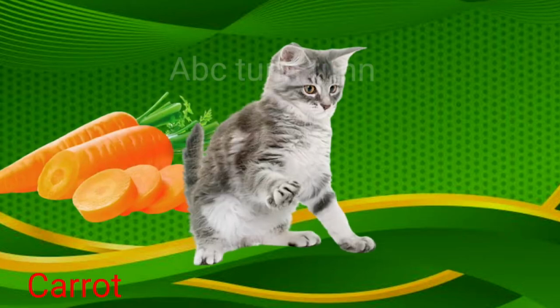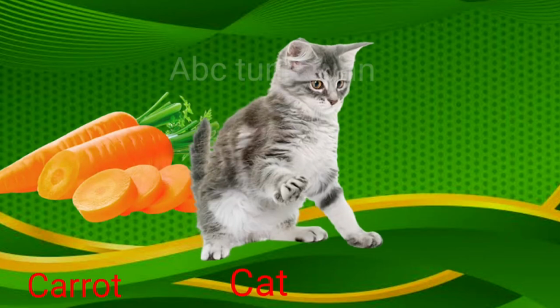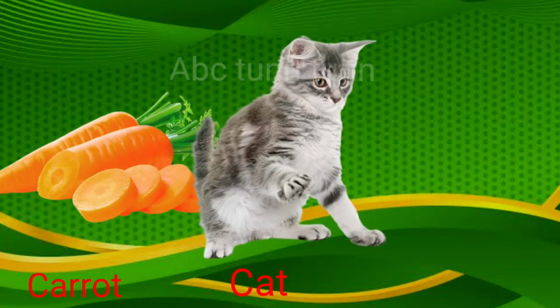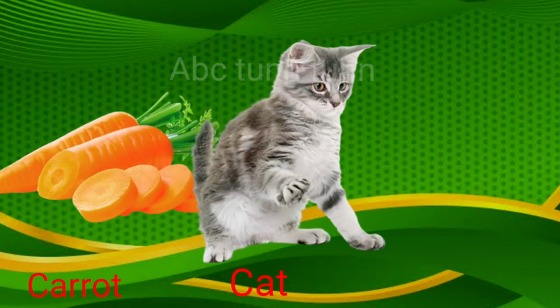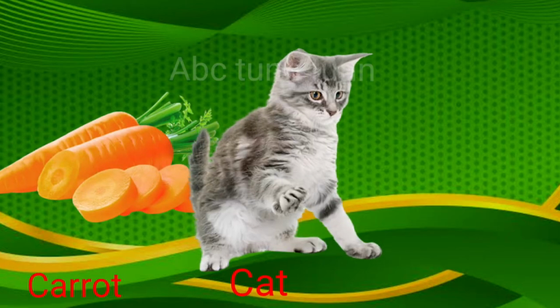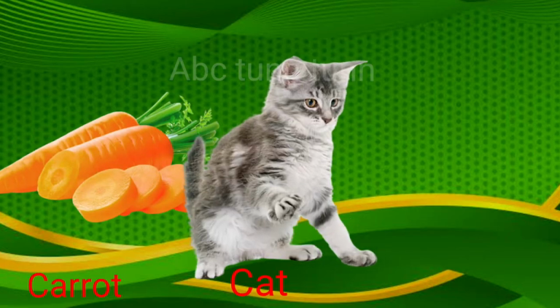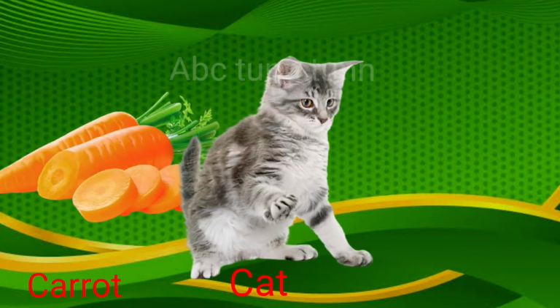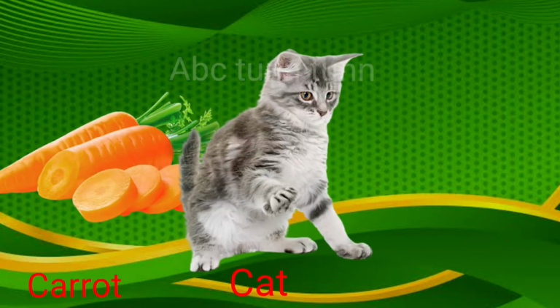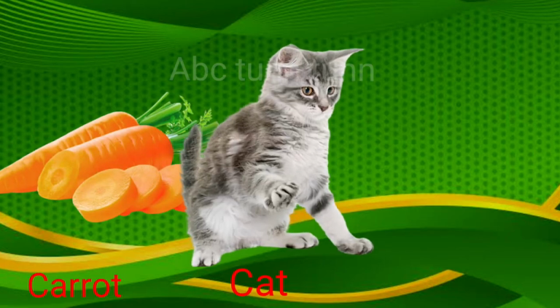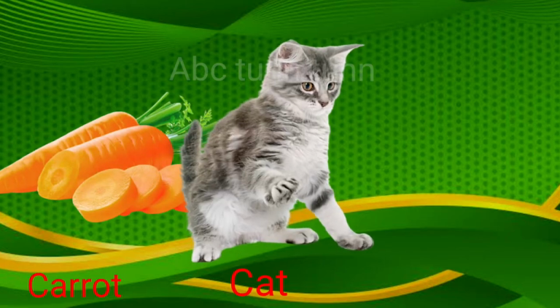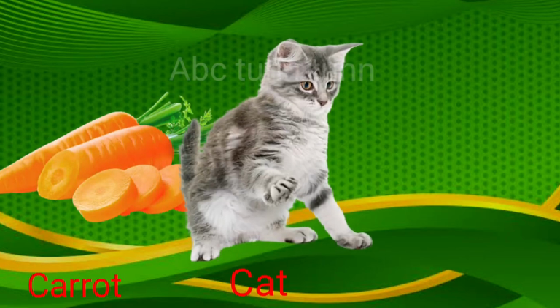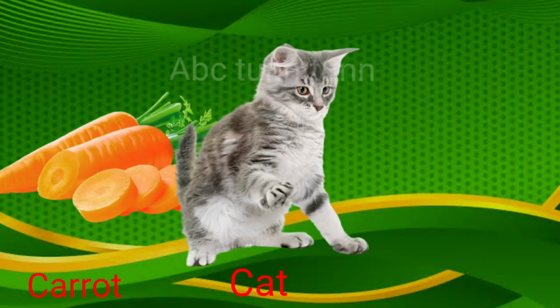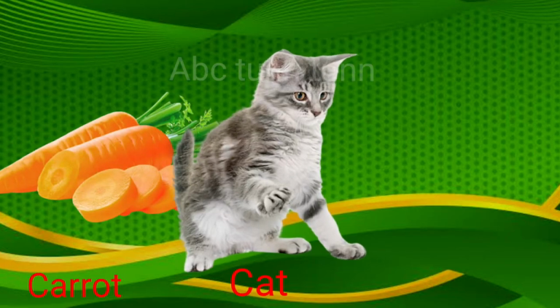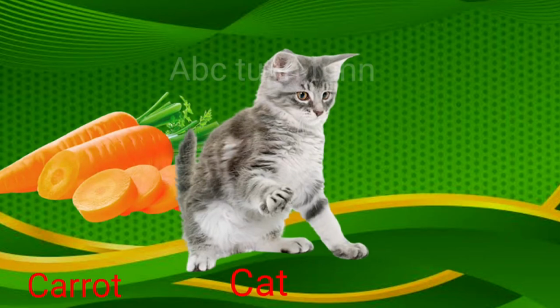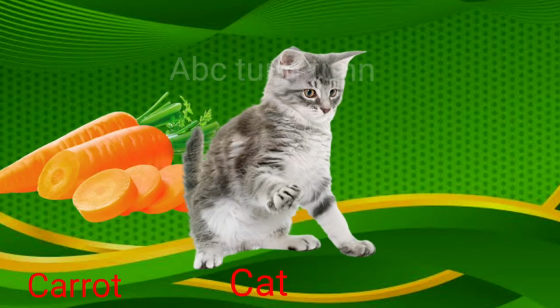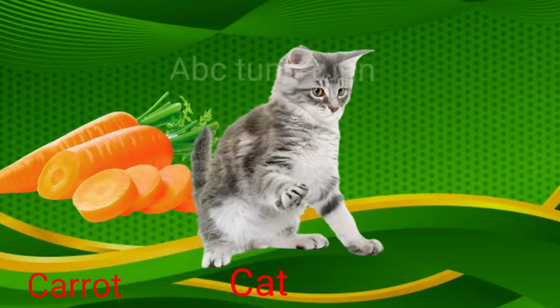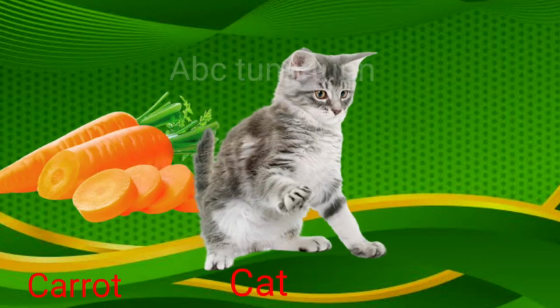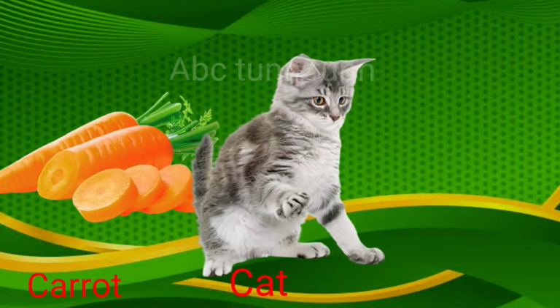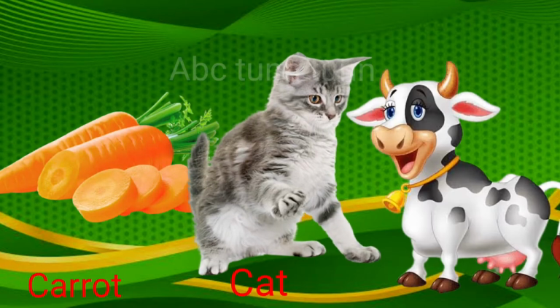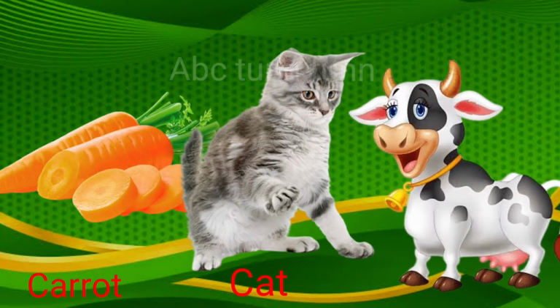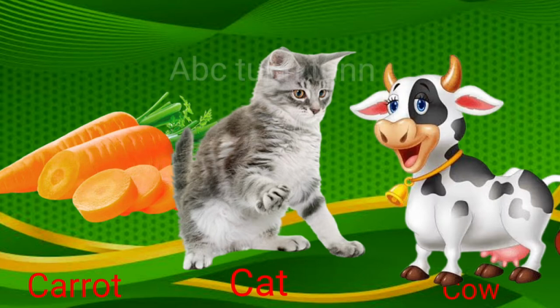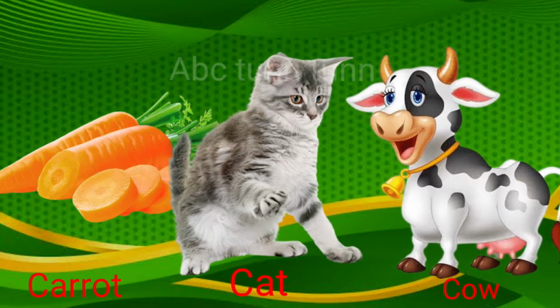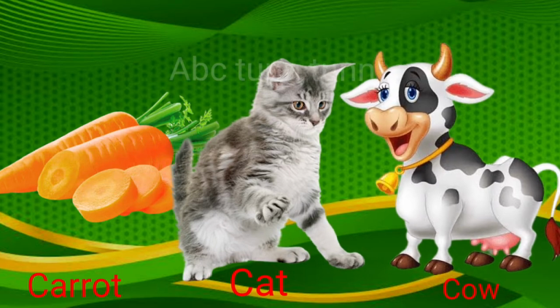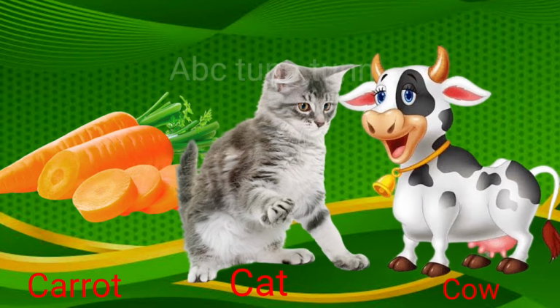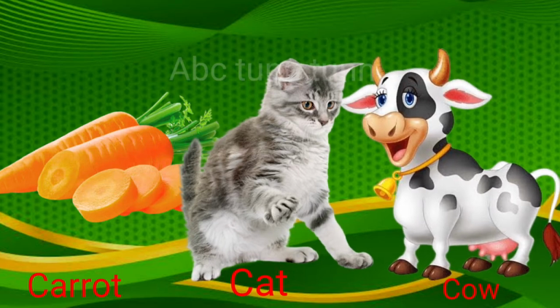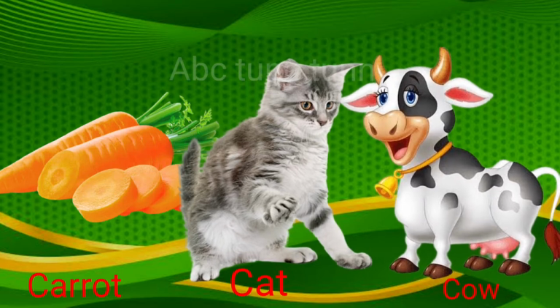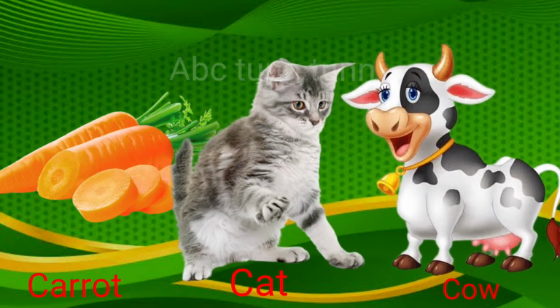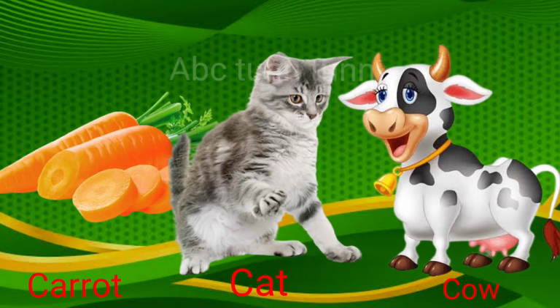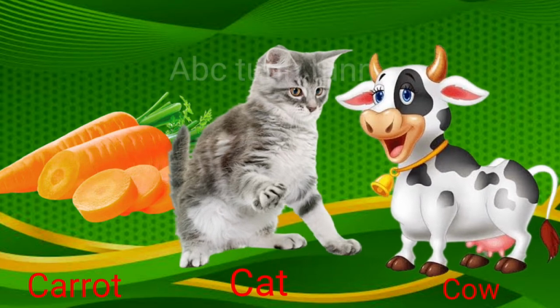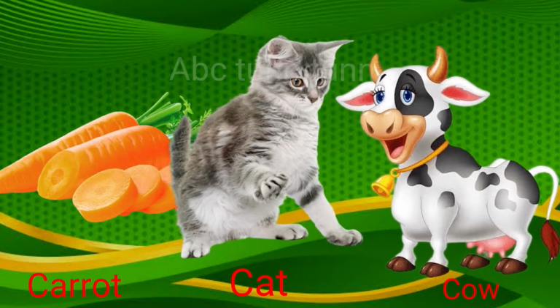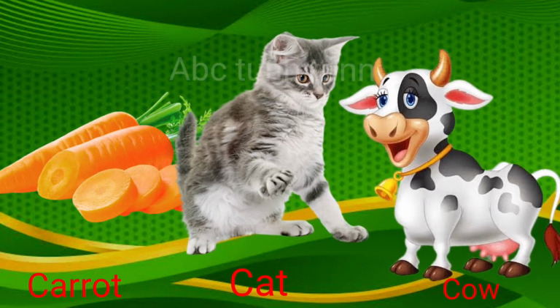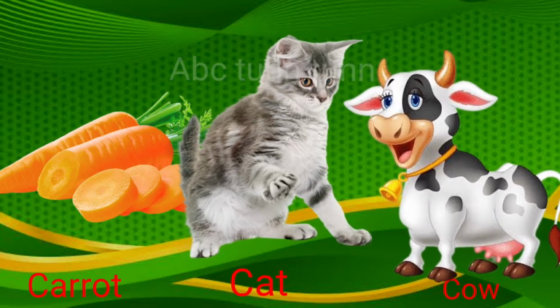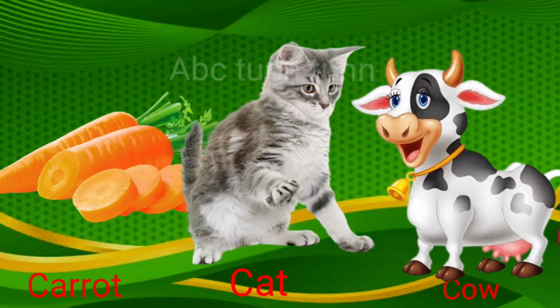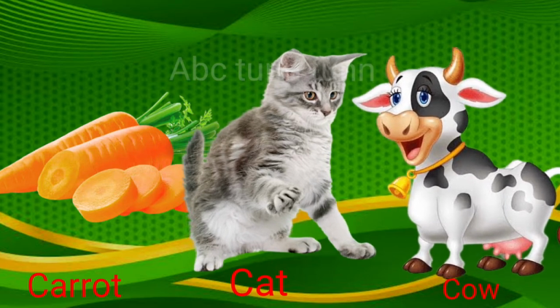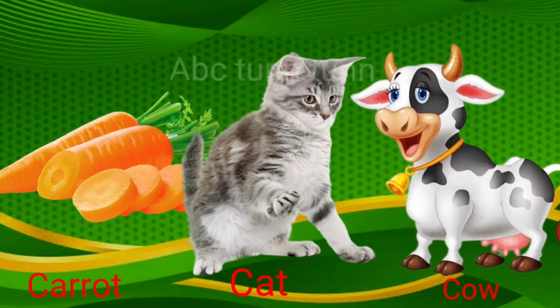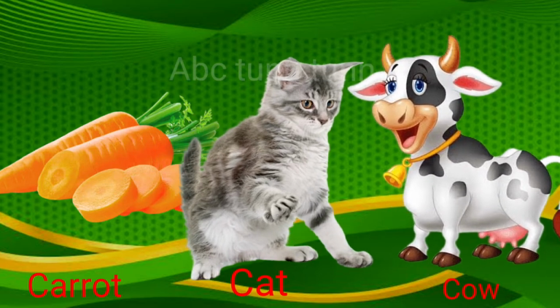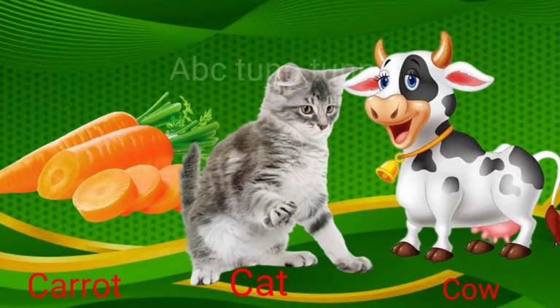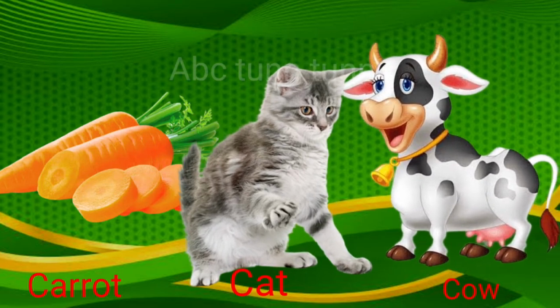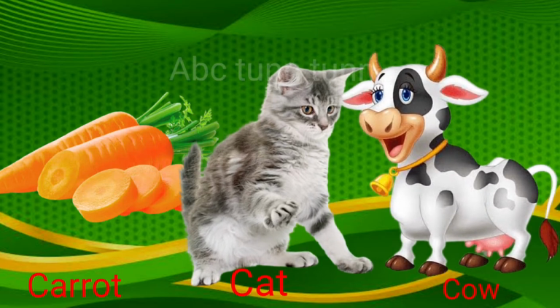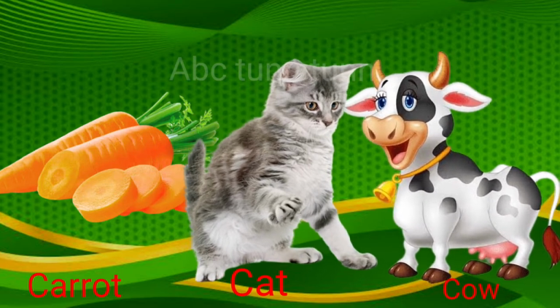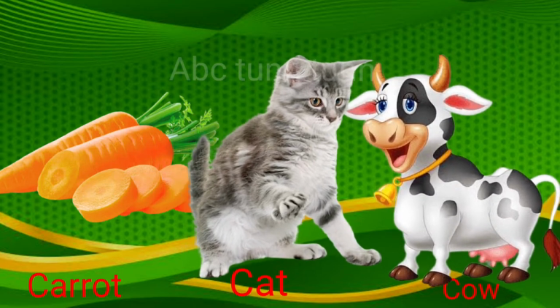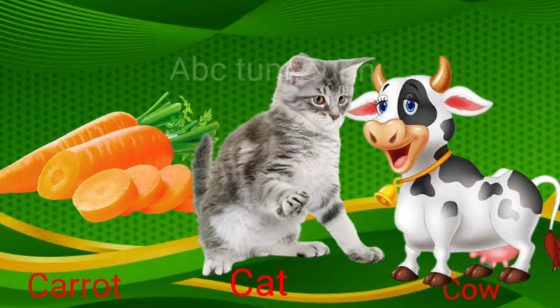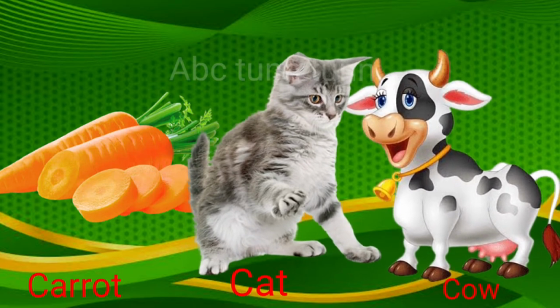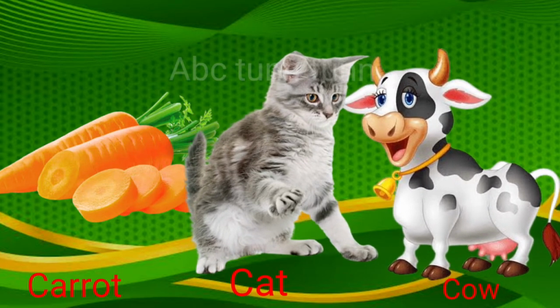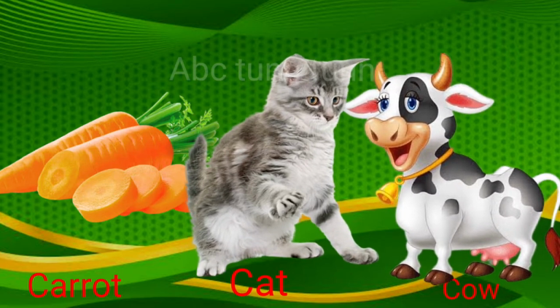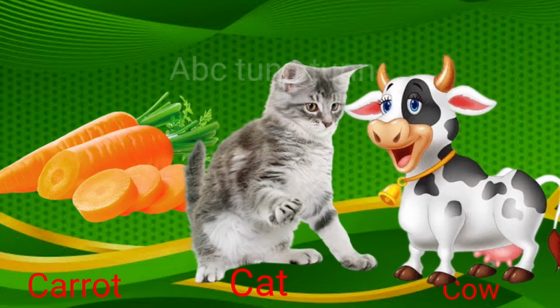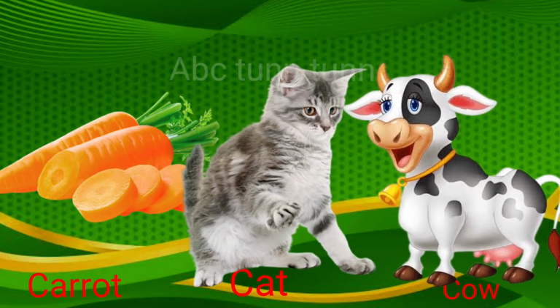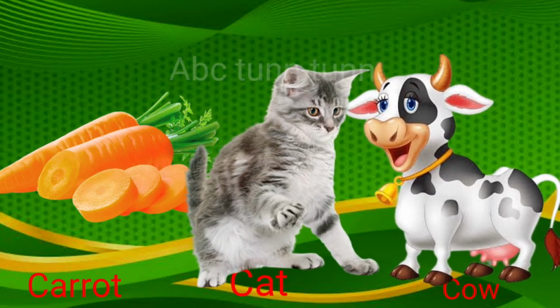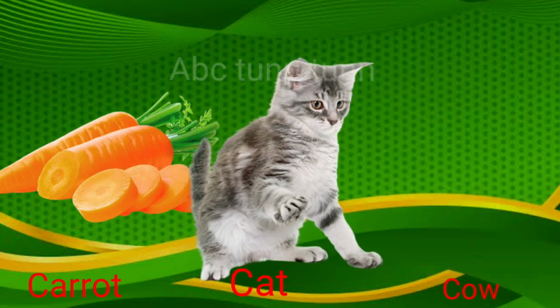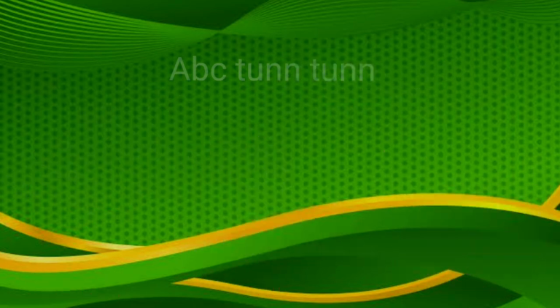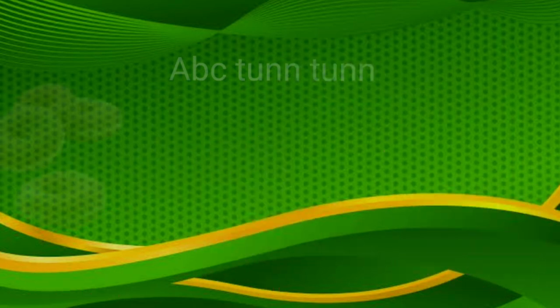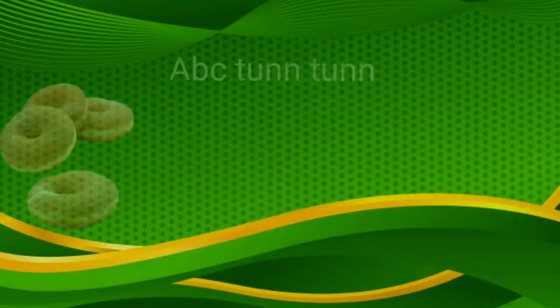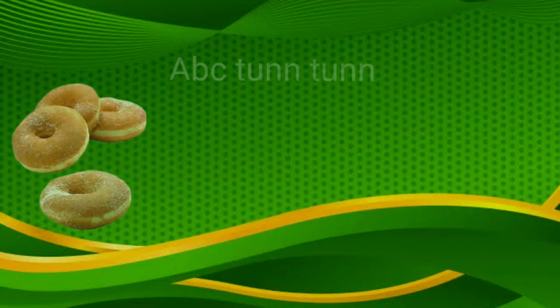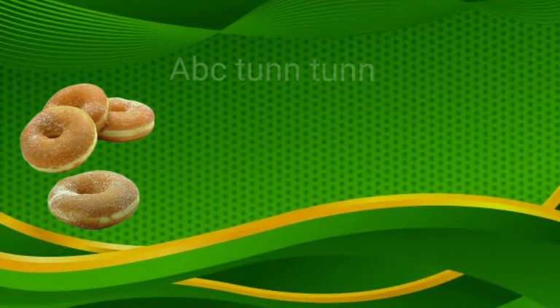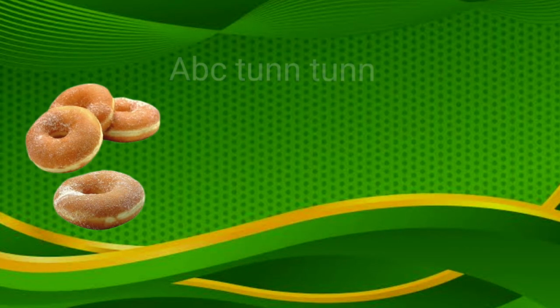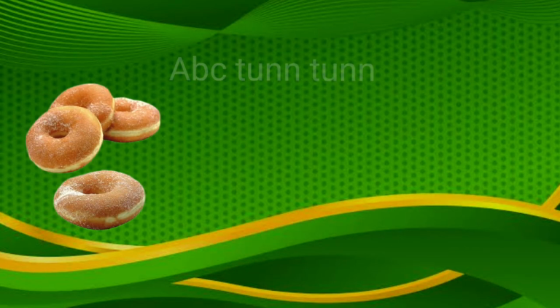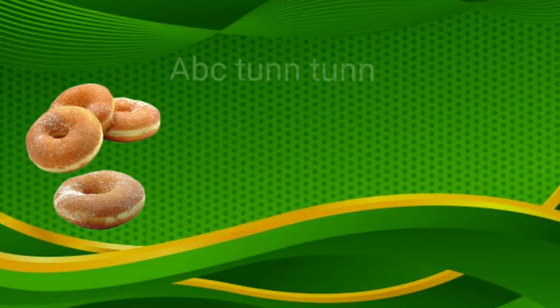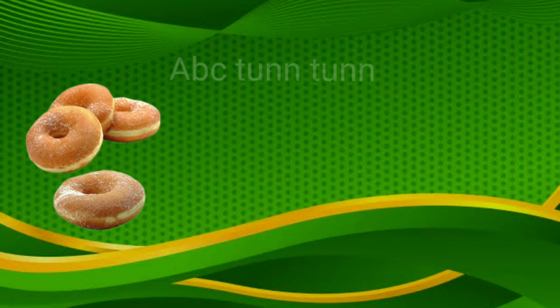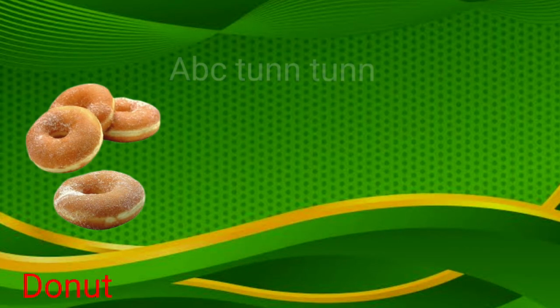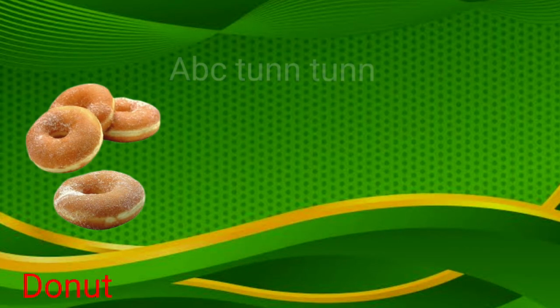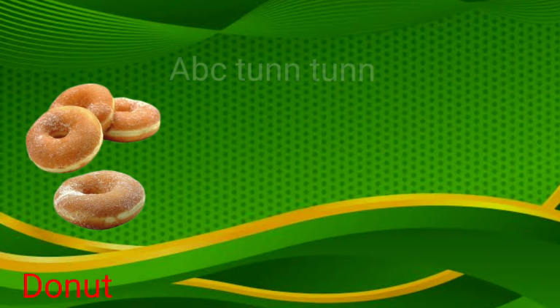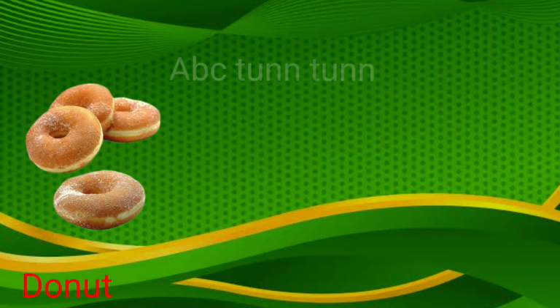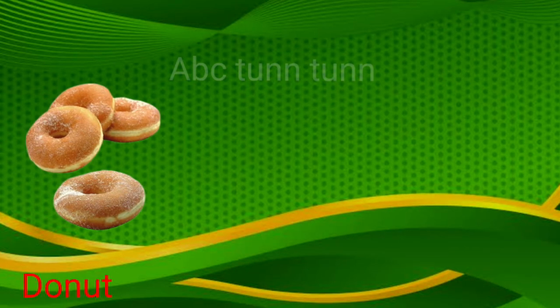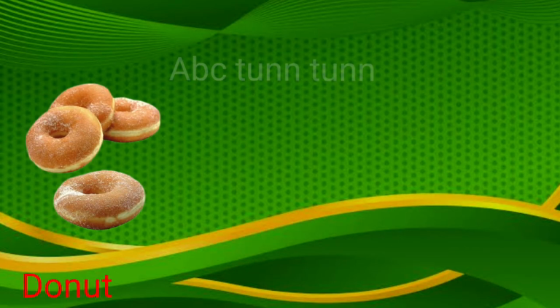C is for carrot. C is for cat. C is for cow. Cuh, cuh, cuh.